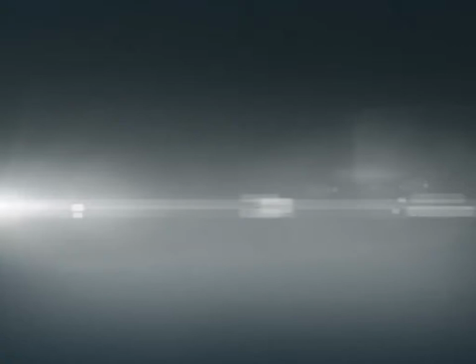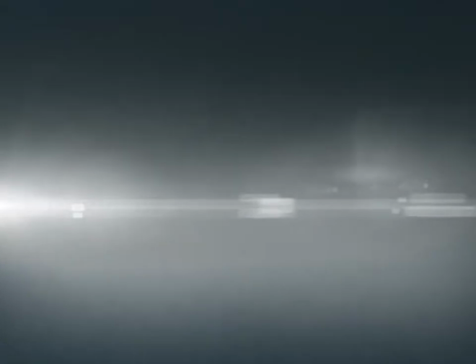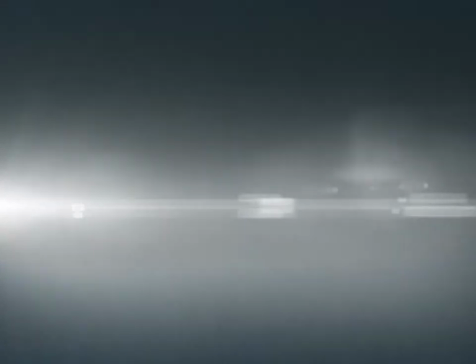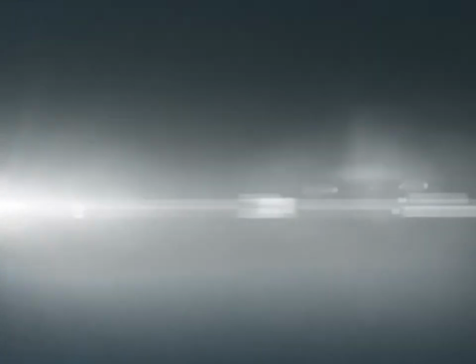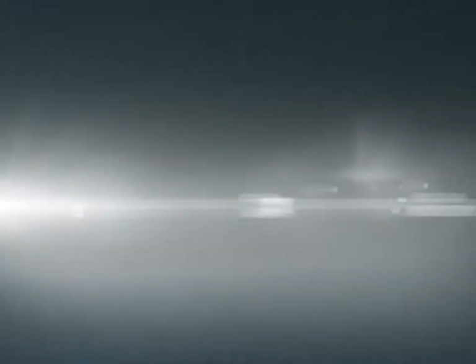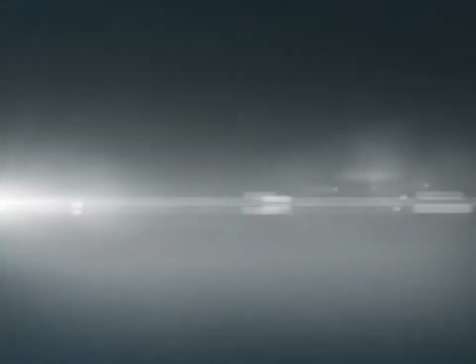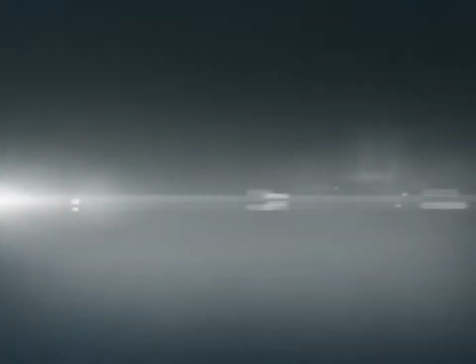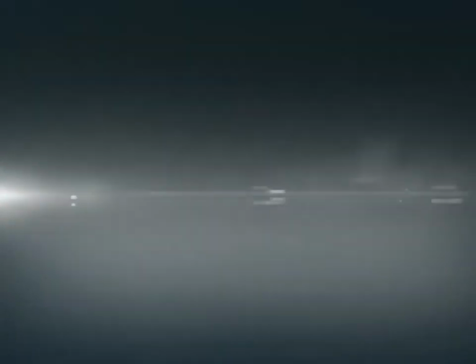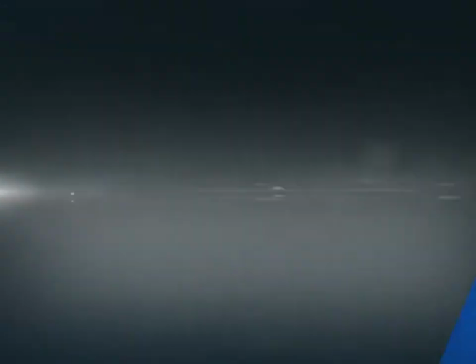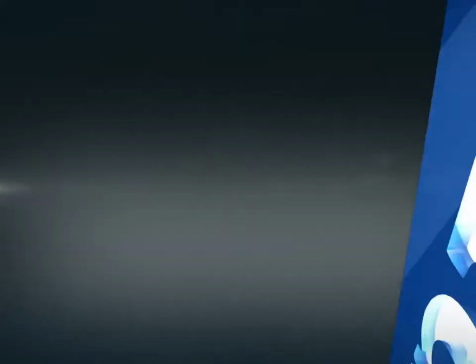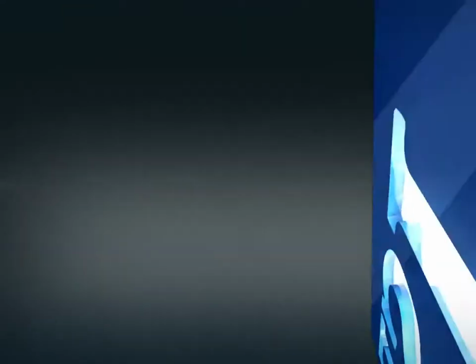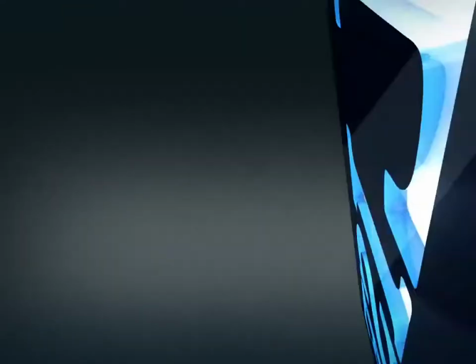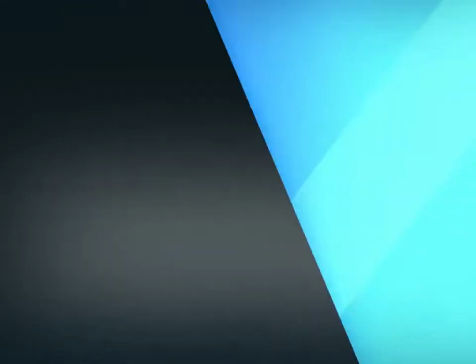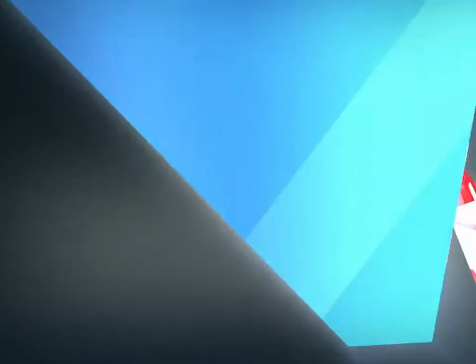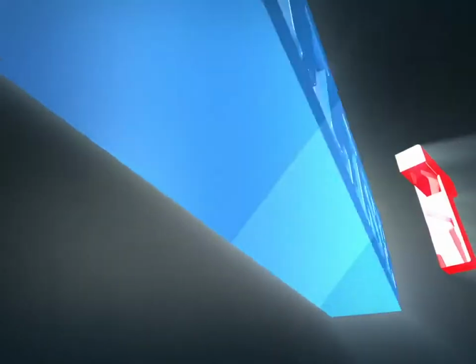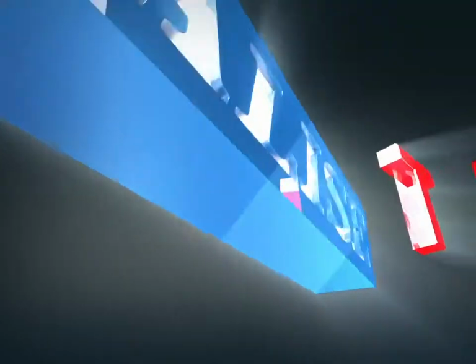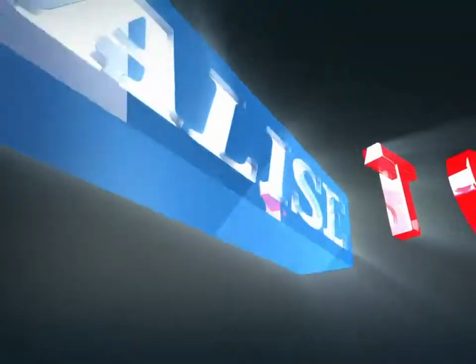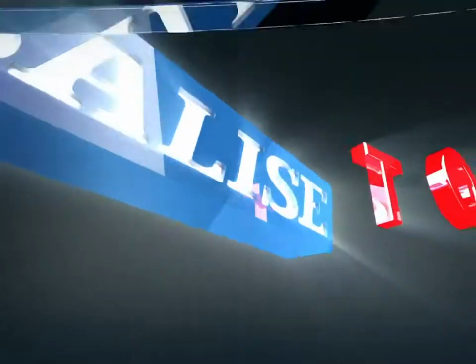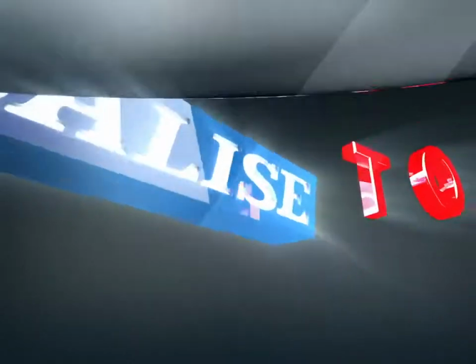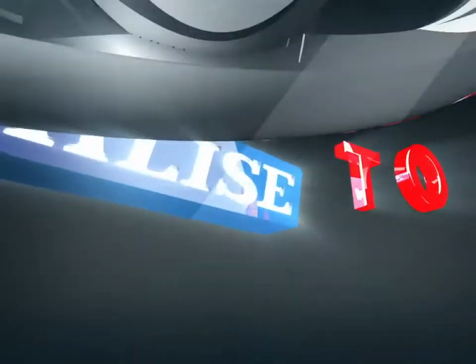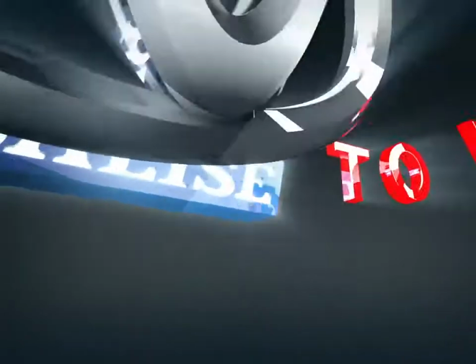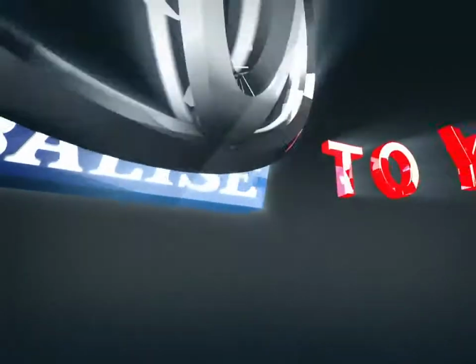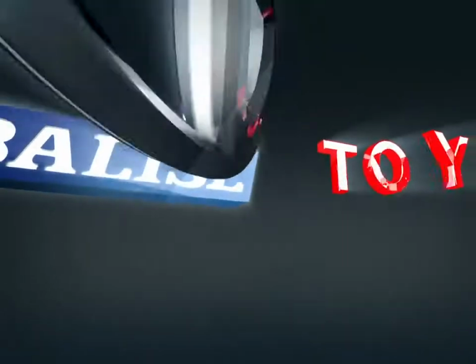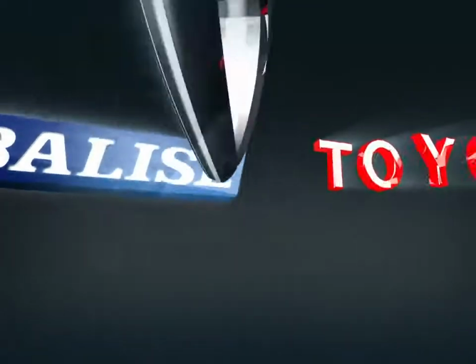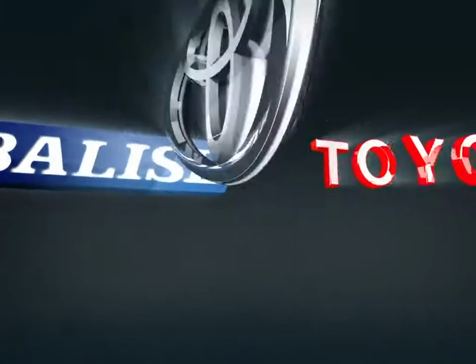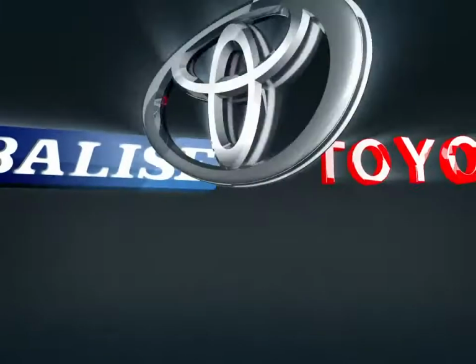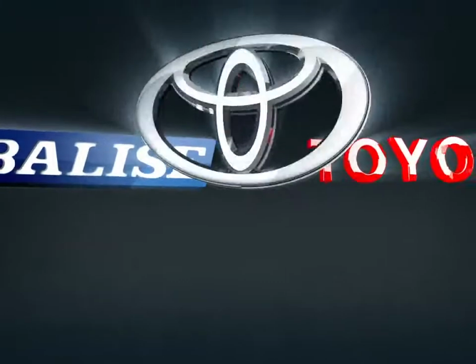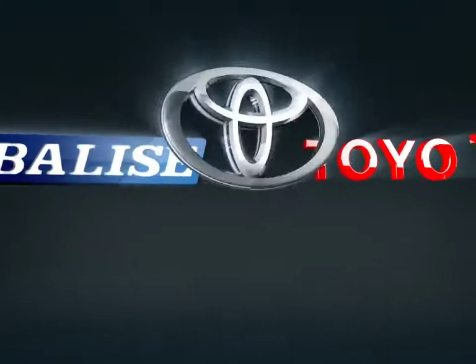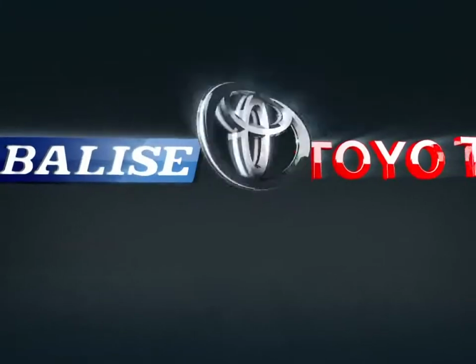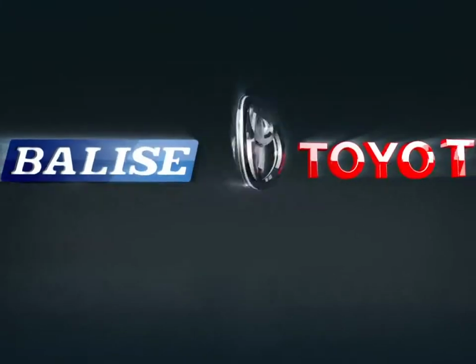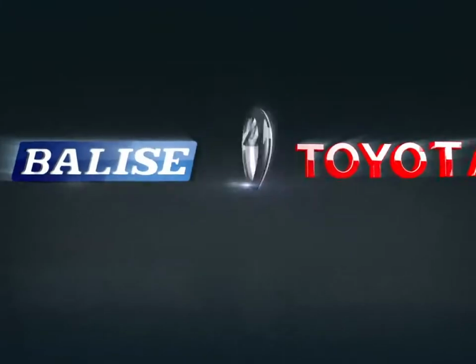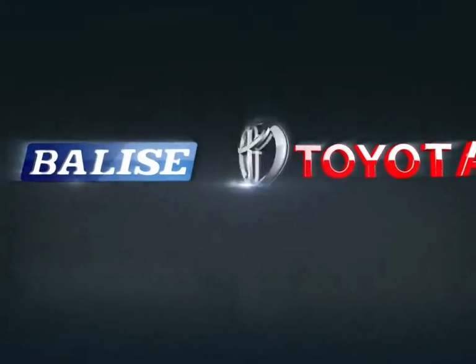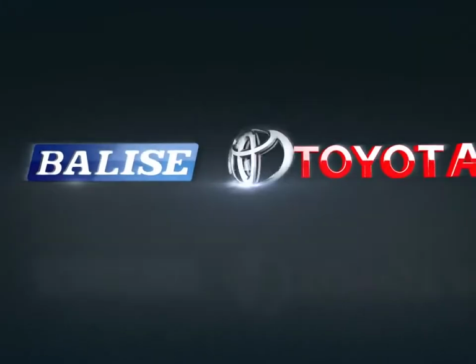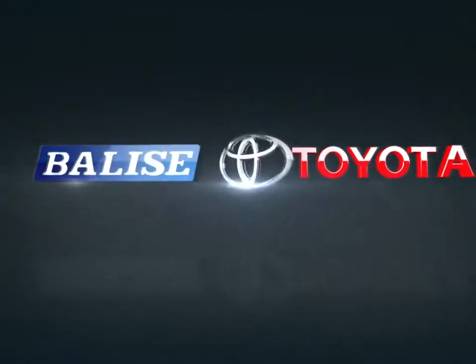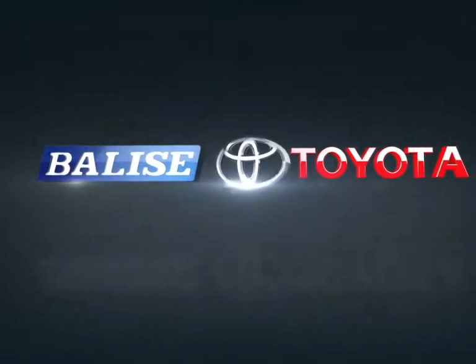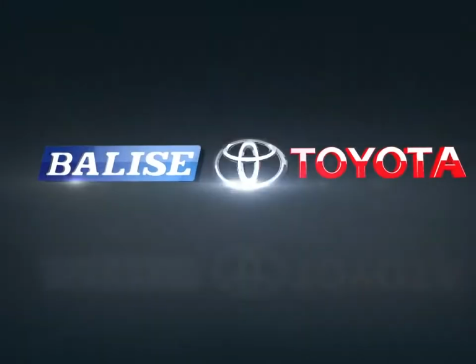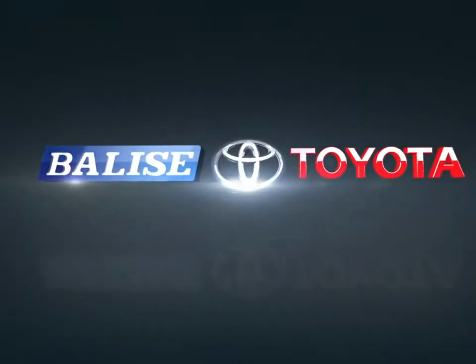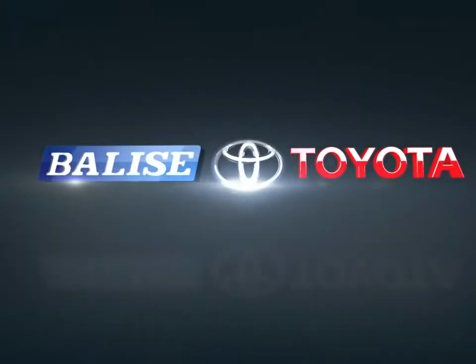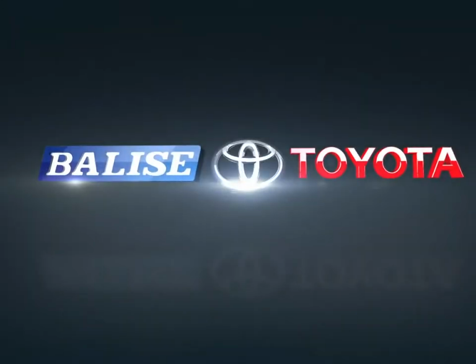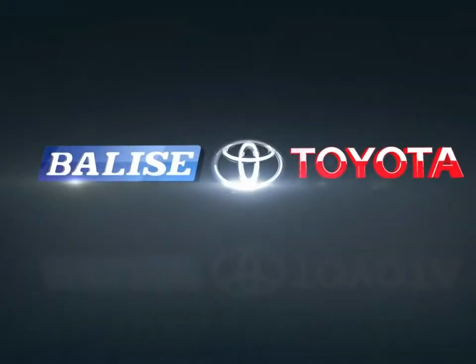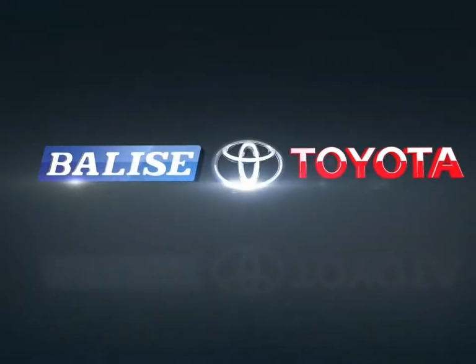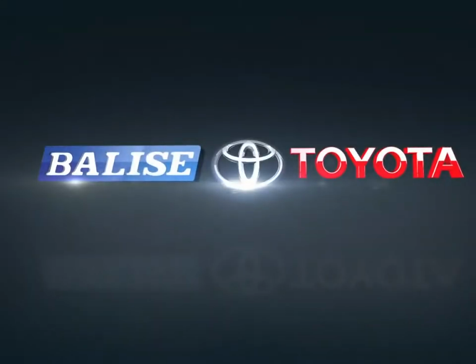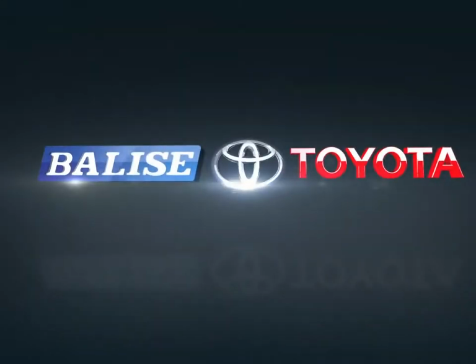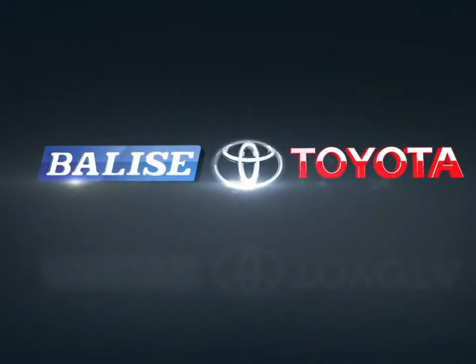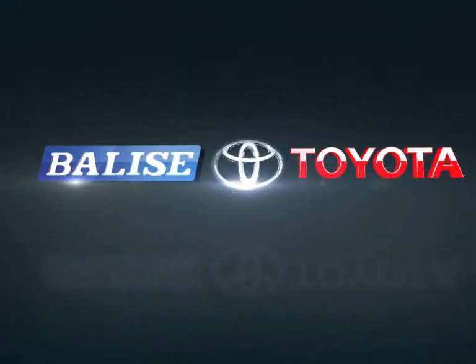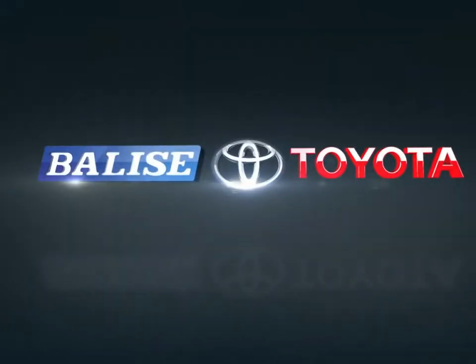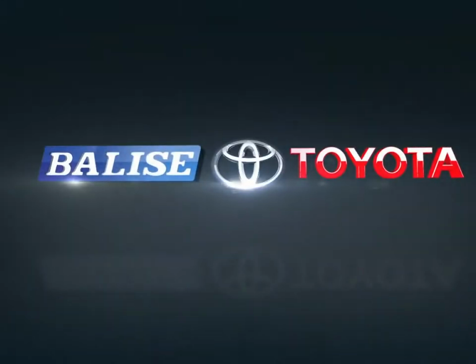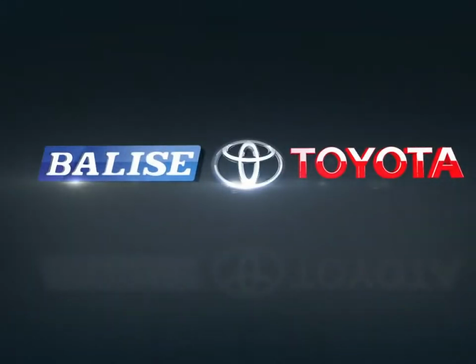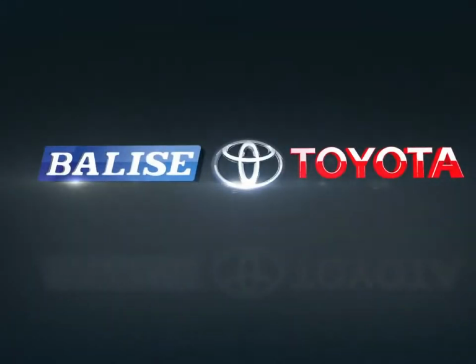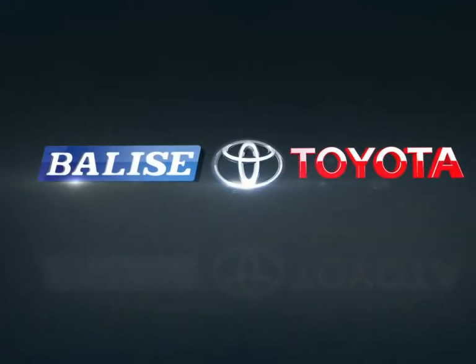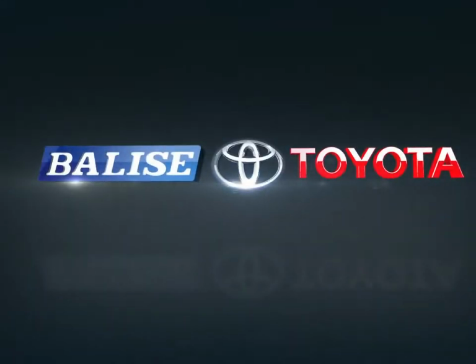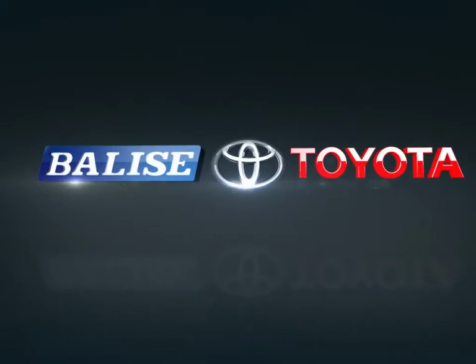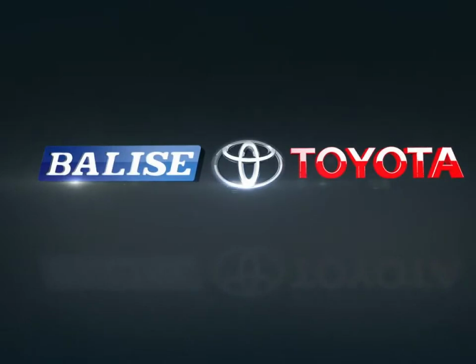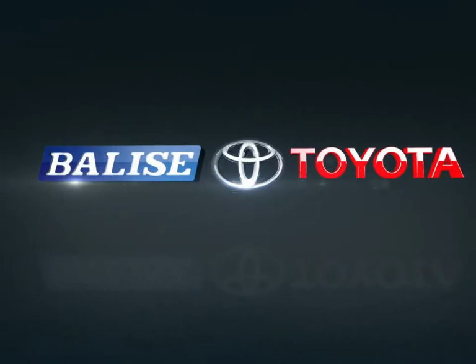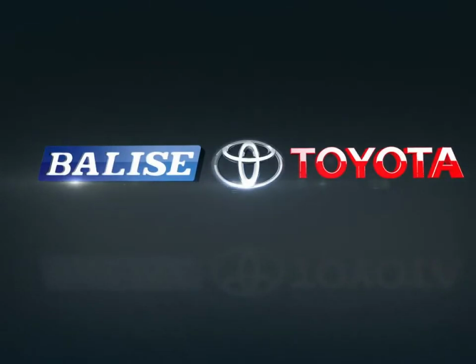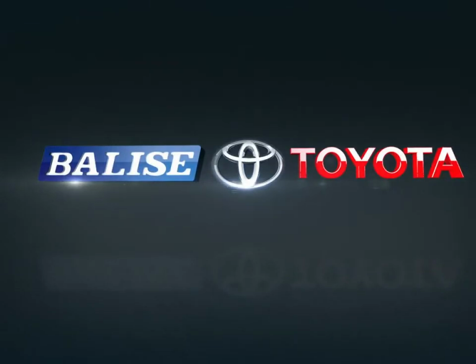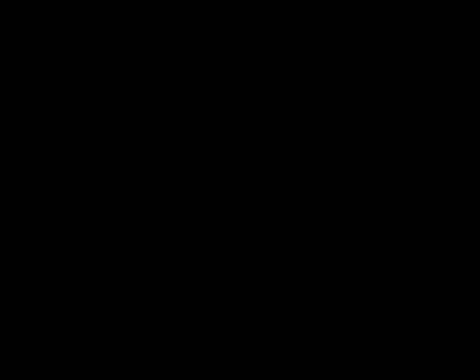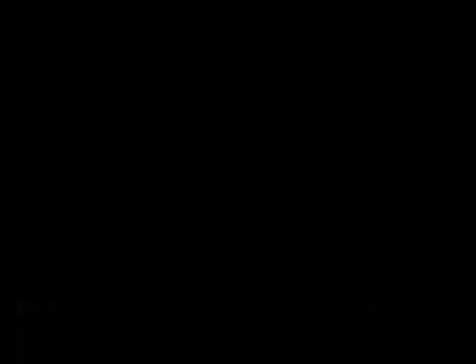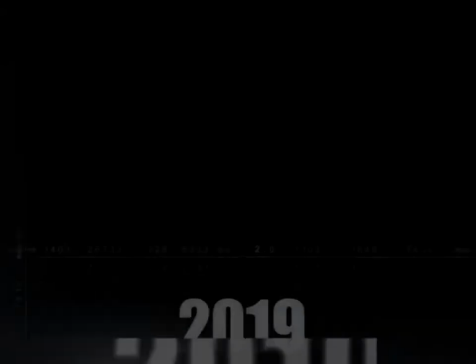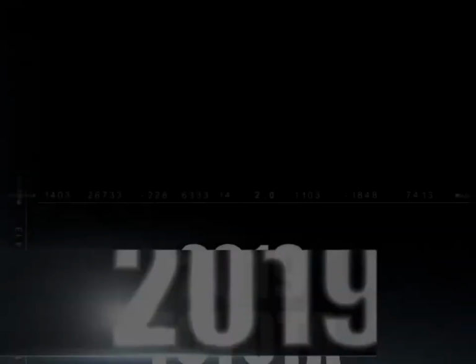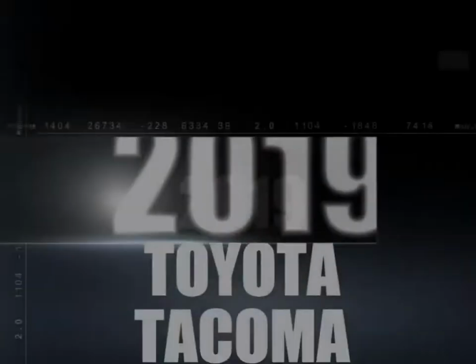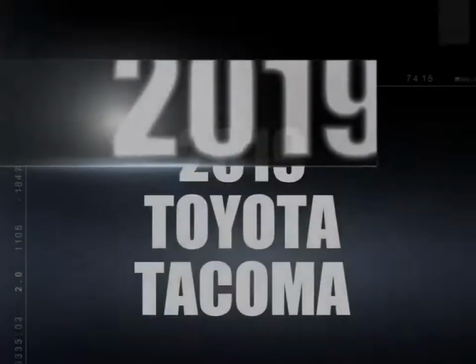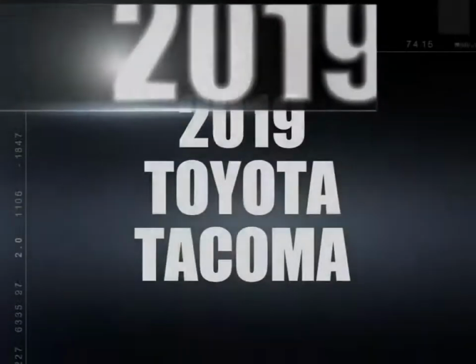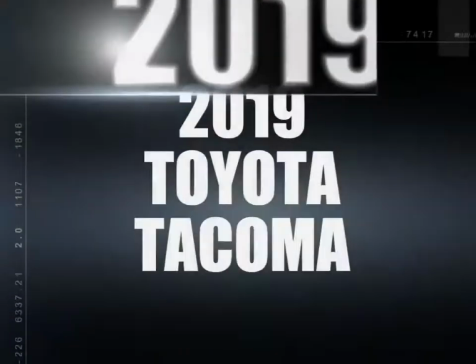Welcome to Belize Toyota. Today we're looking at a 2019 Toyota Tacoma.